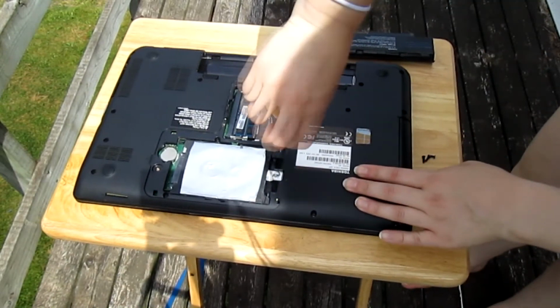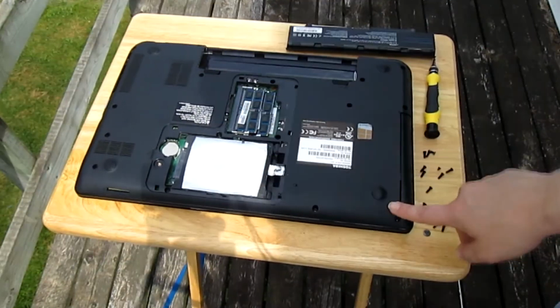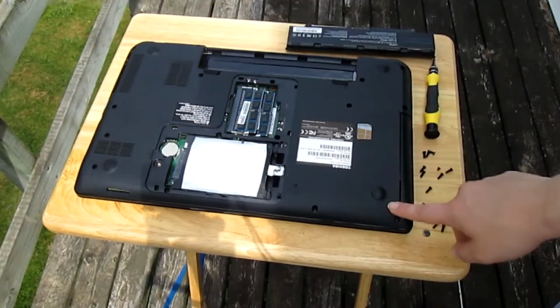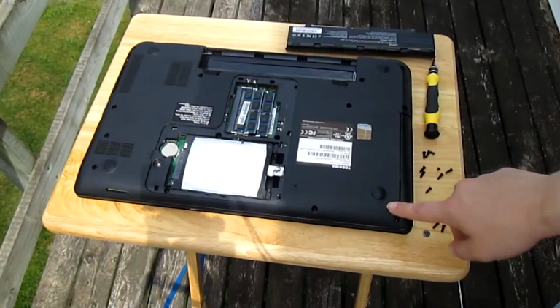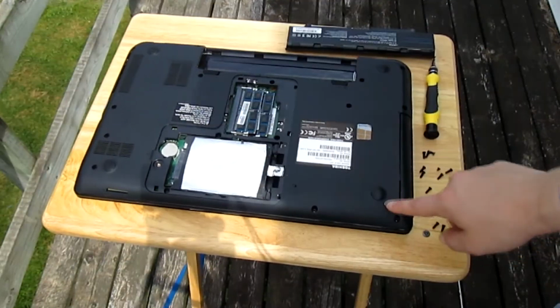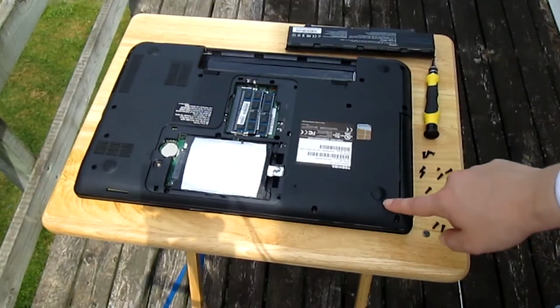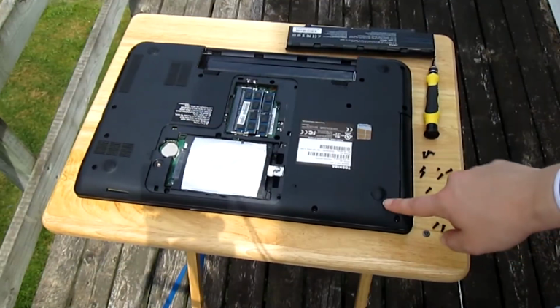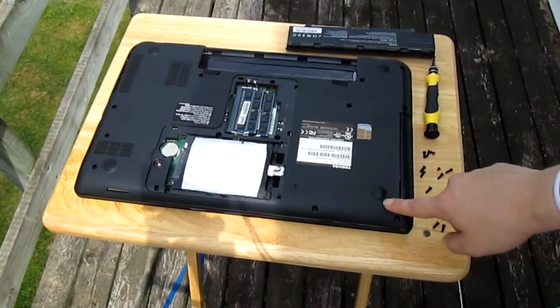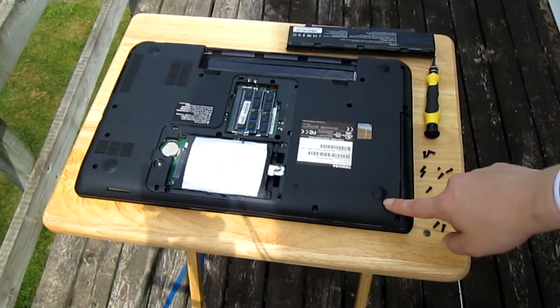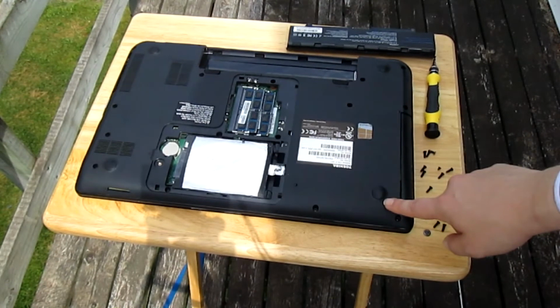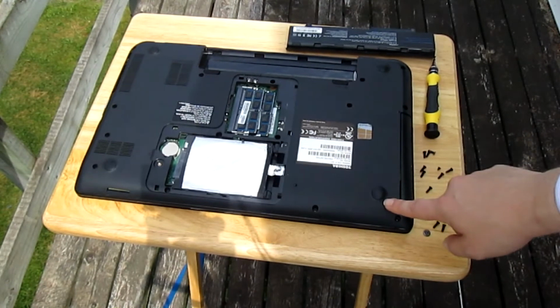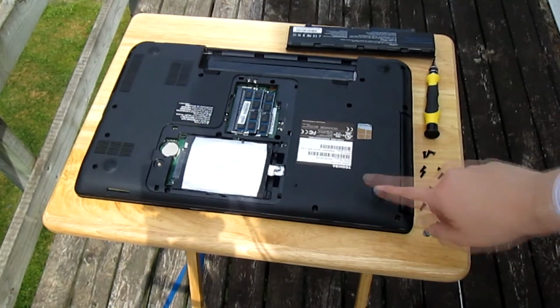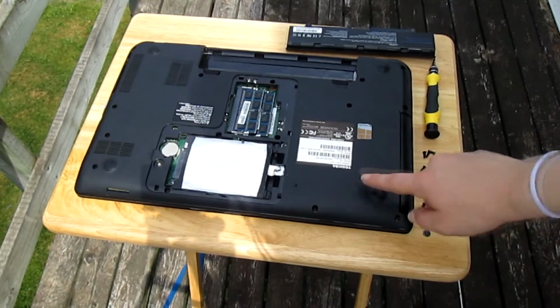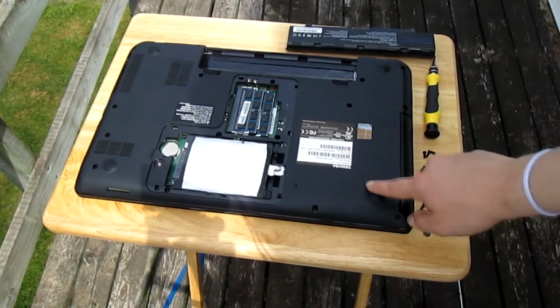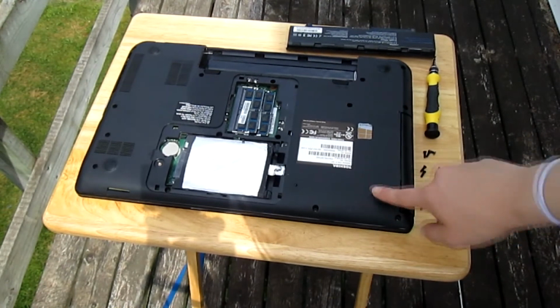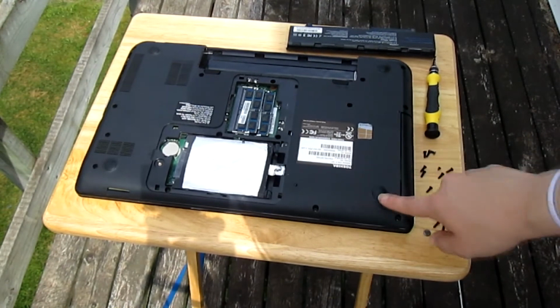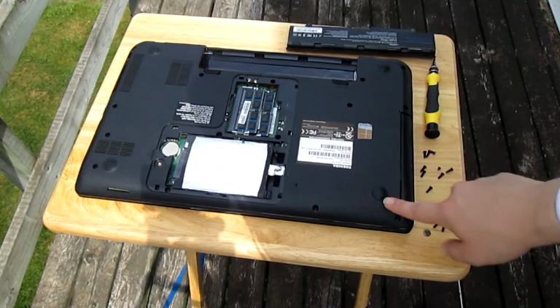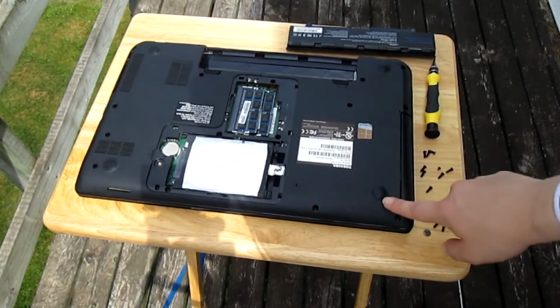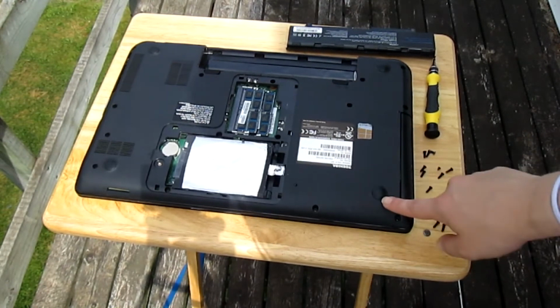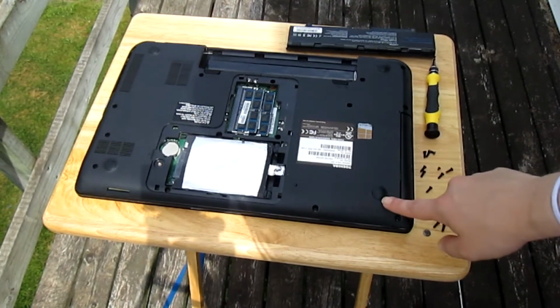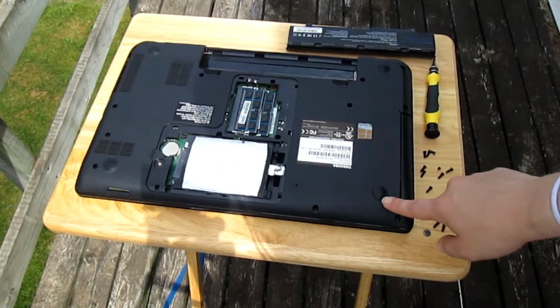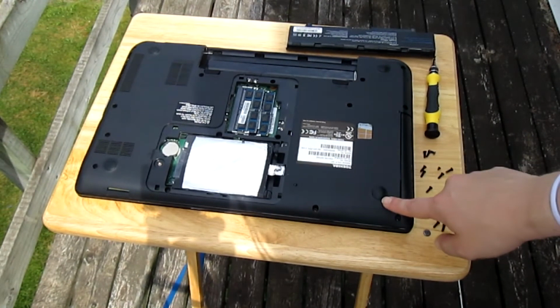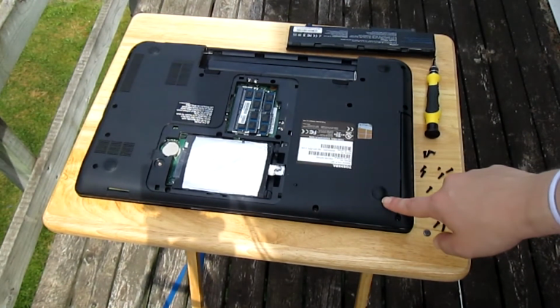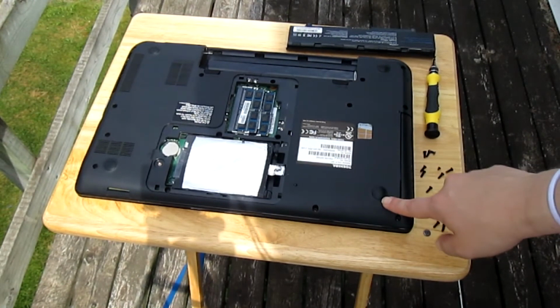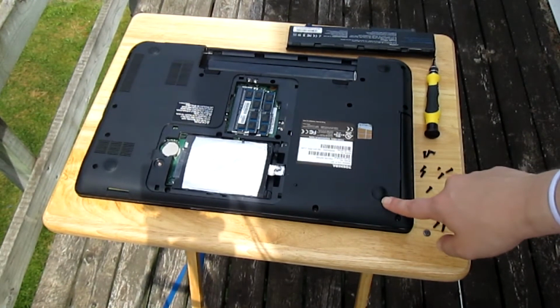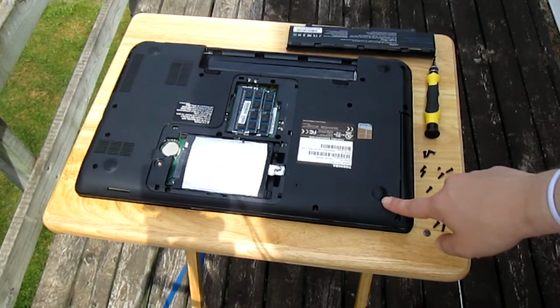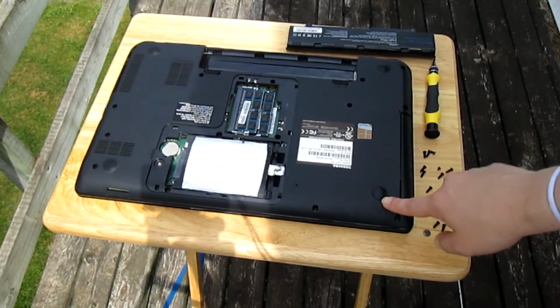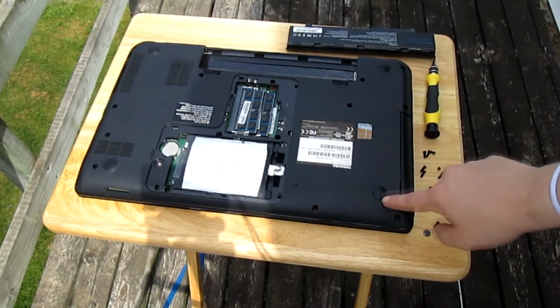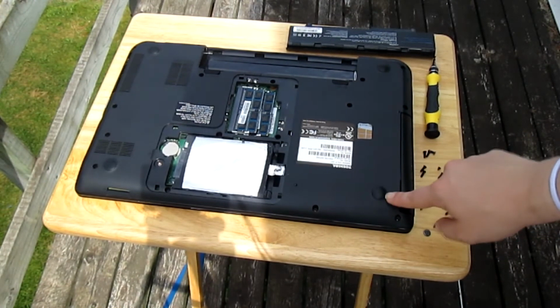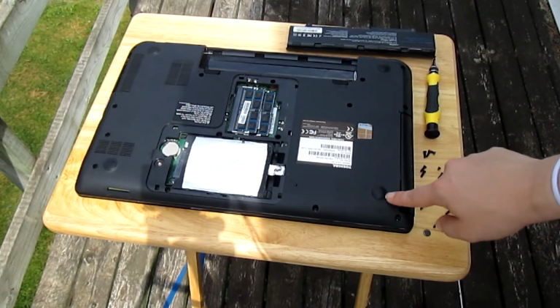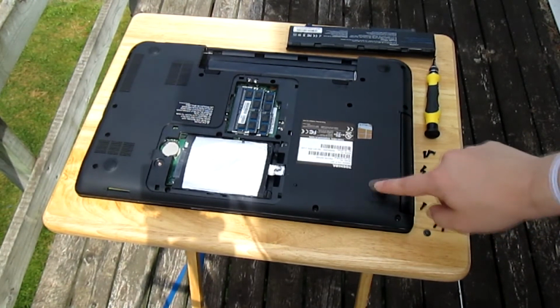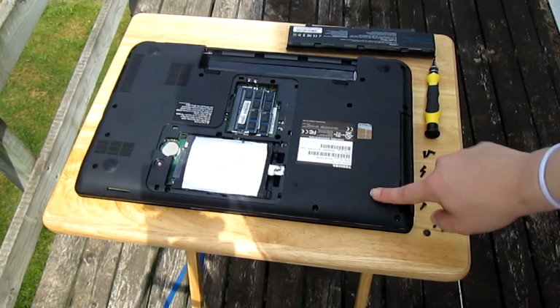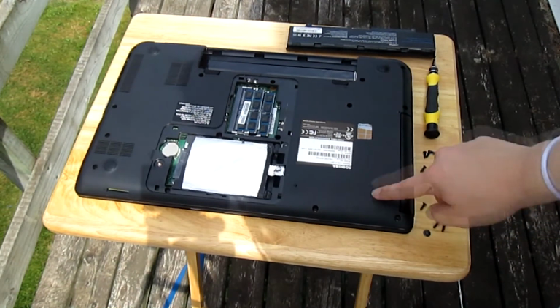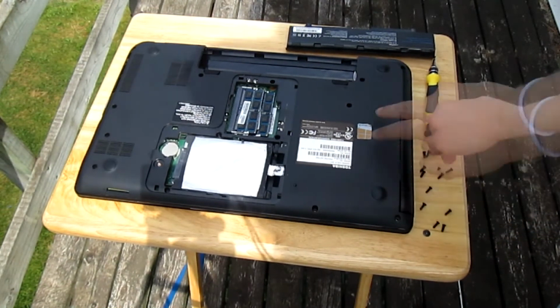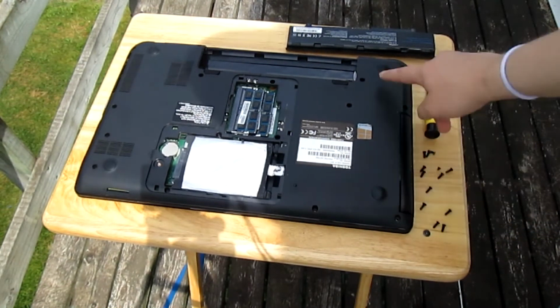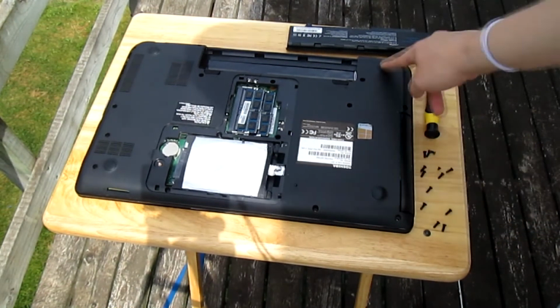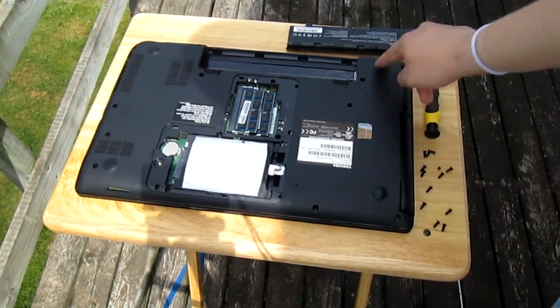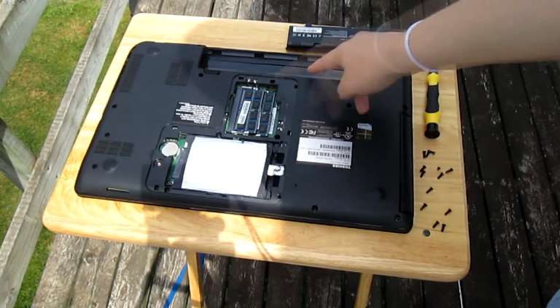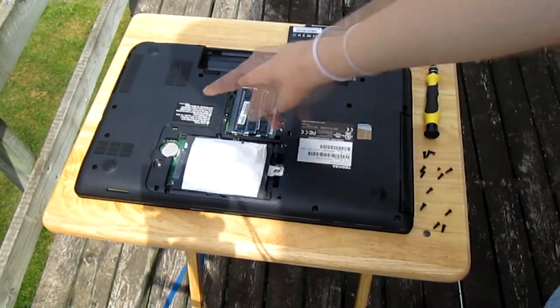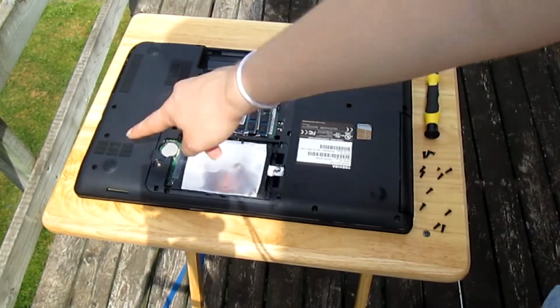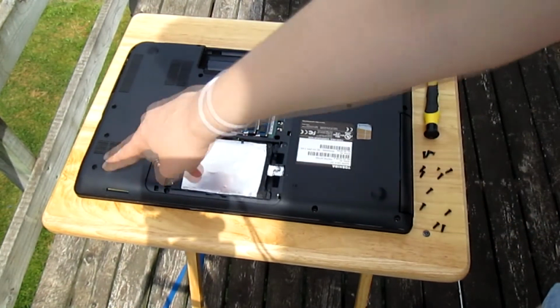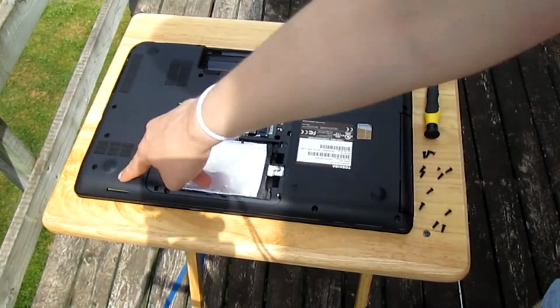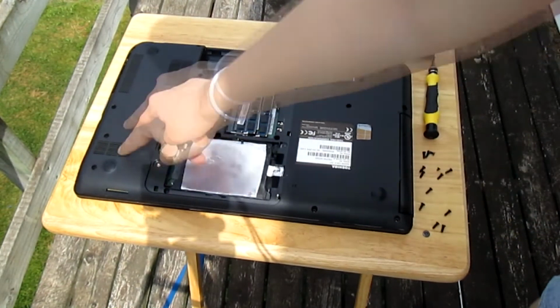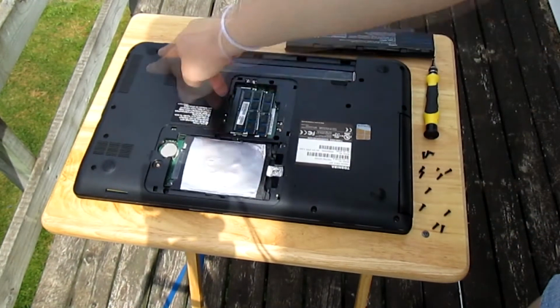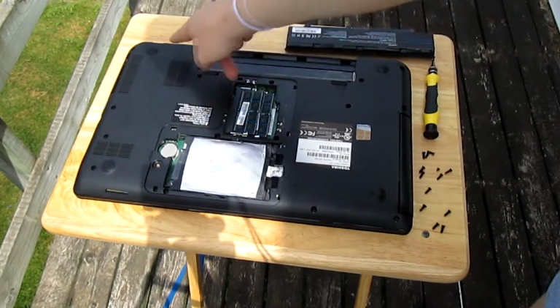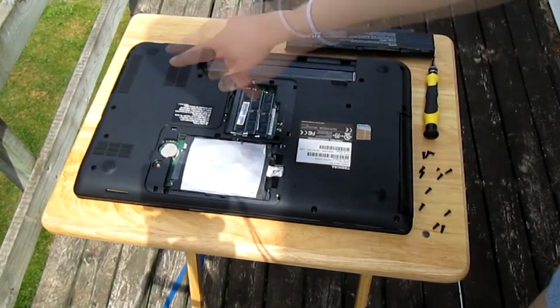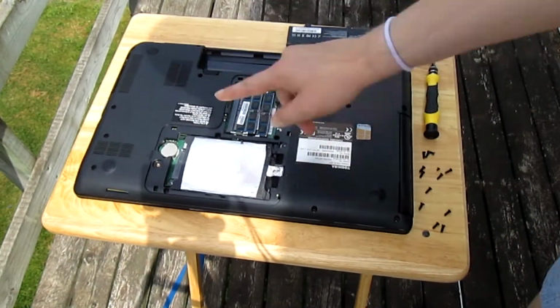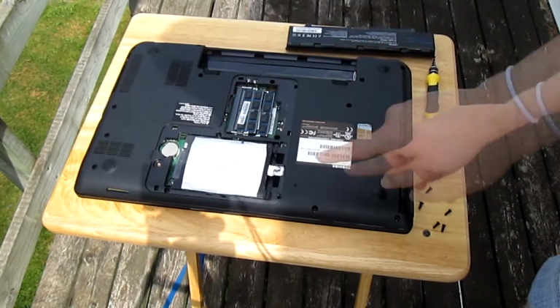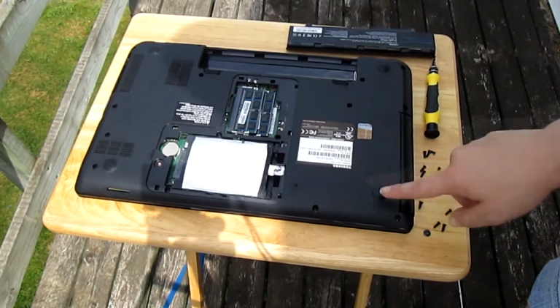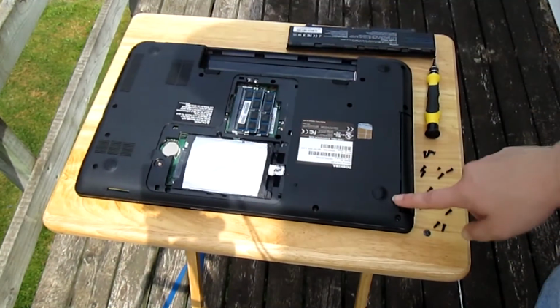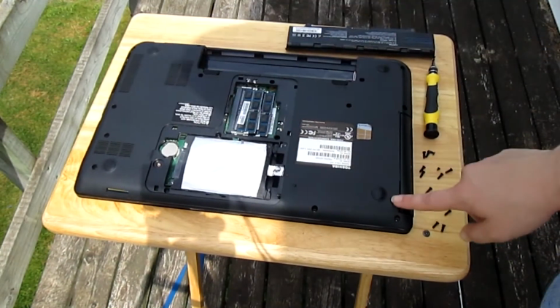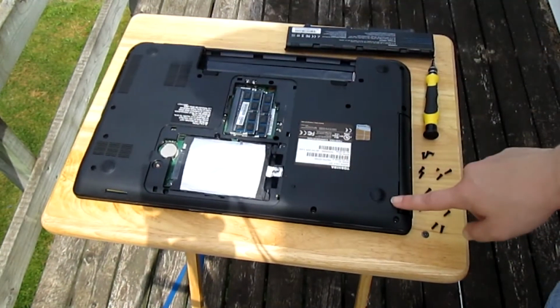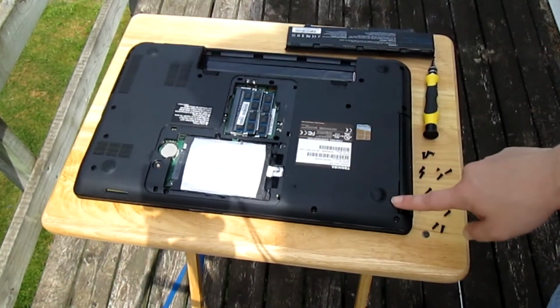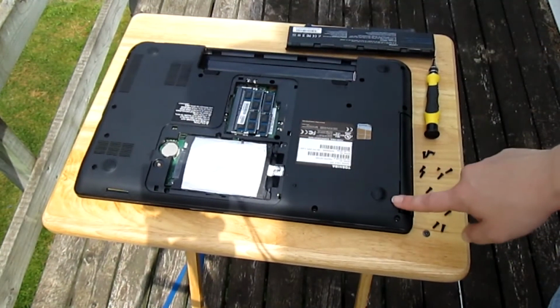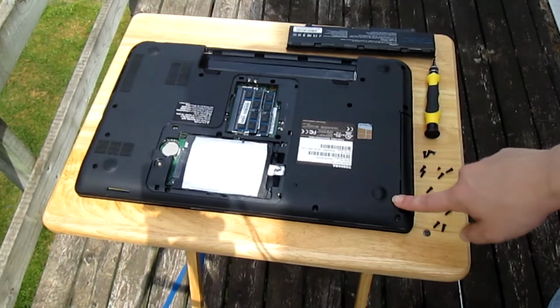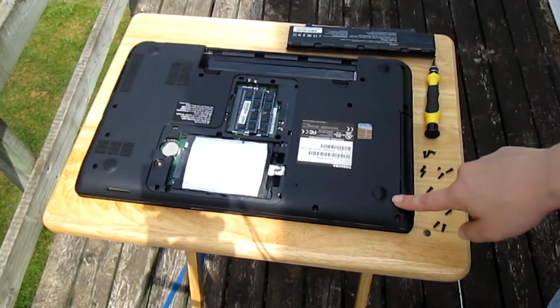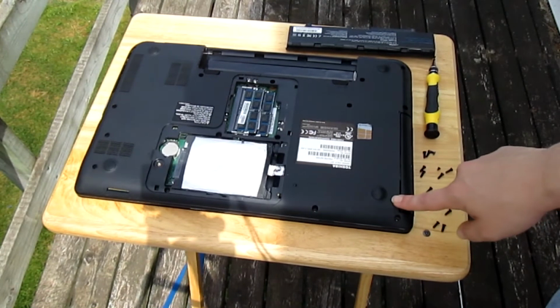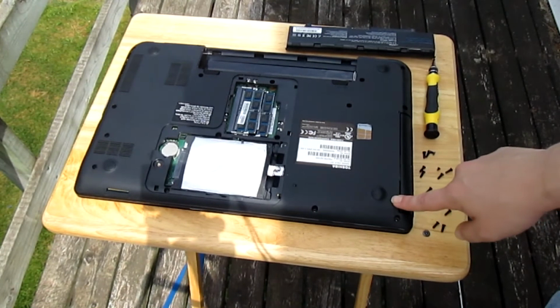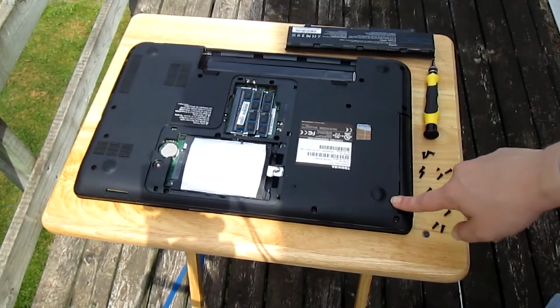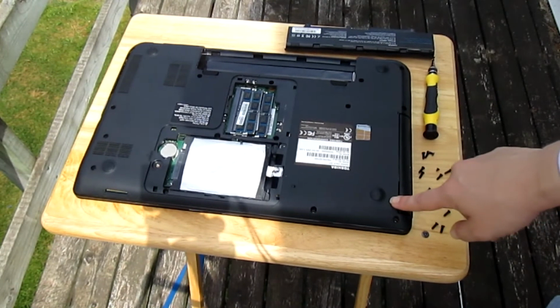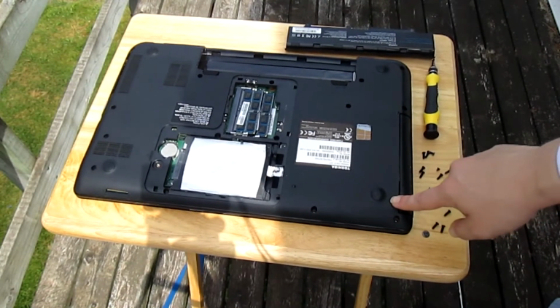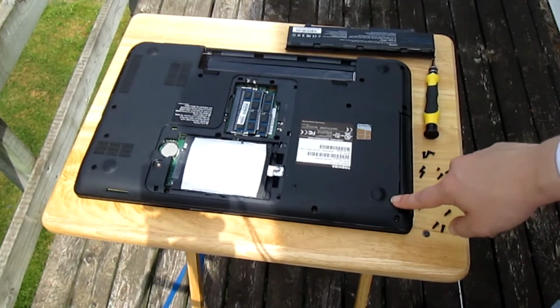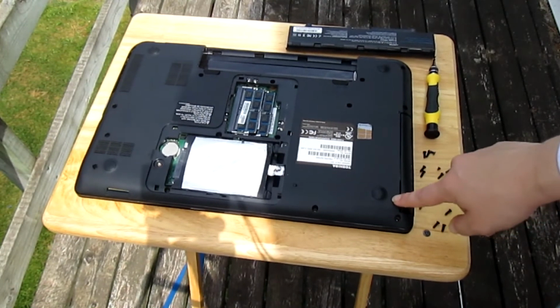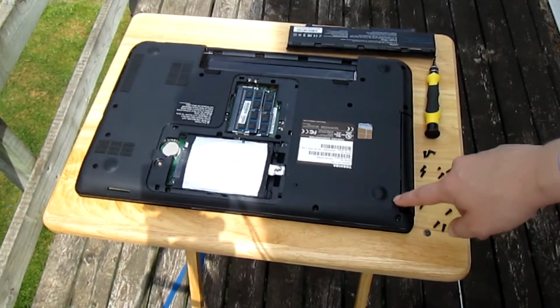Depending on your laptop you may need to take off these strips as well in the four corners, as sometimes they have screws under them.